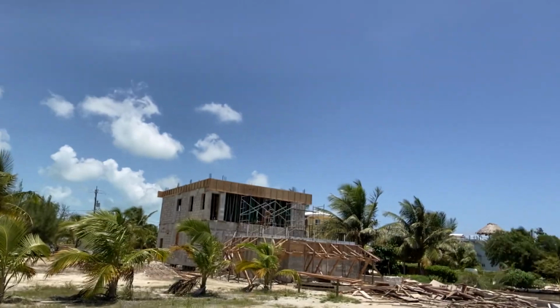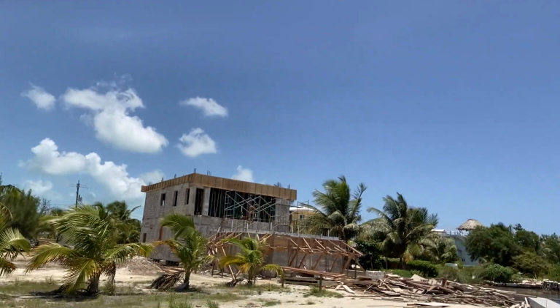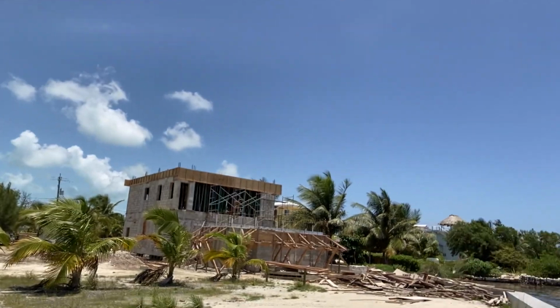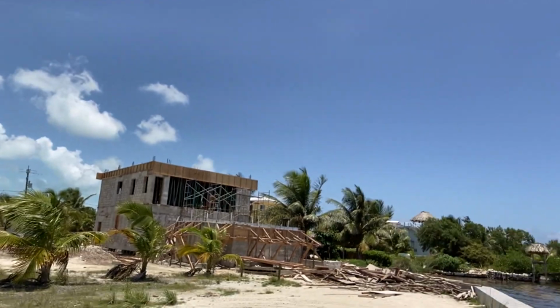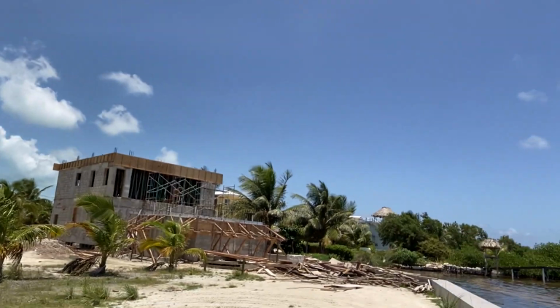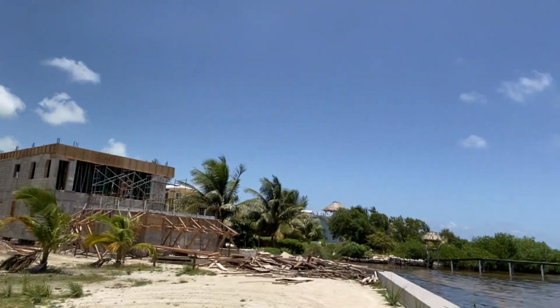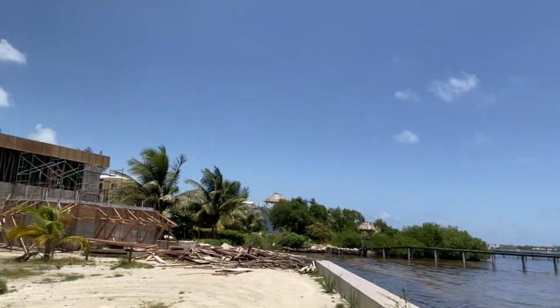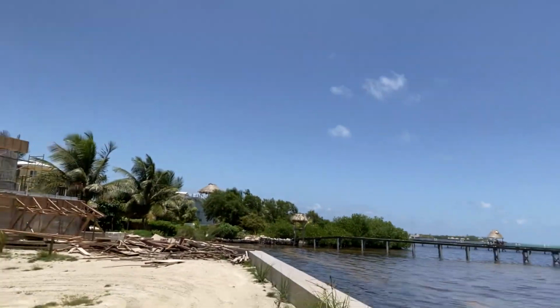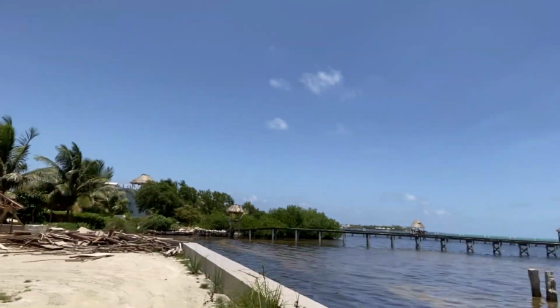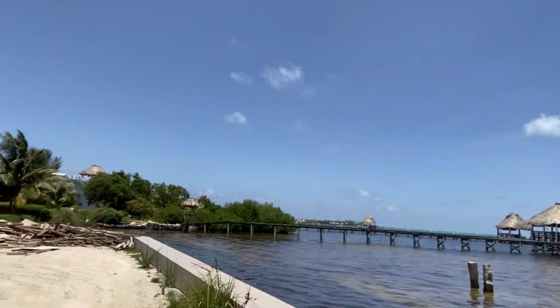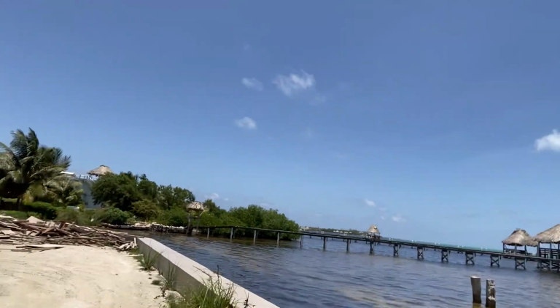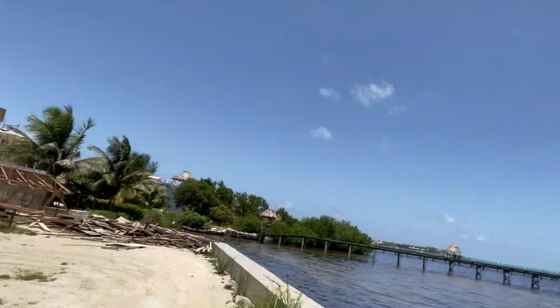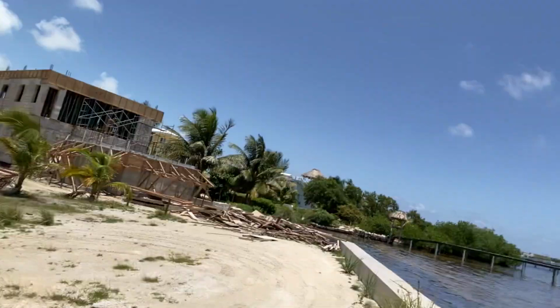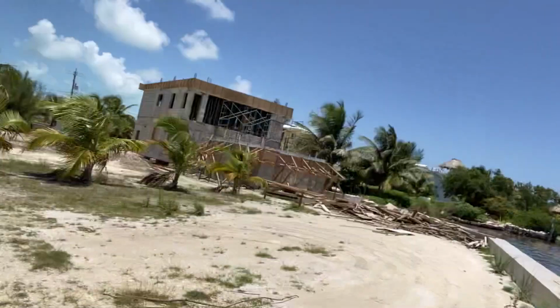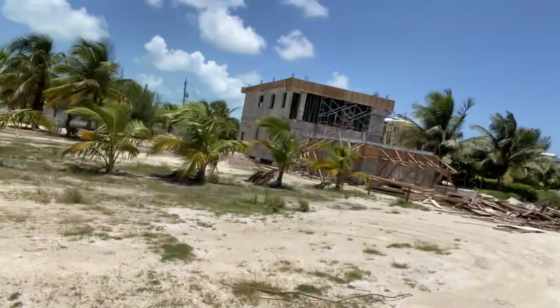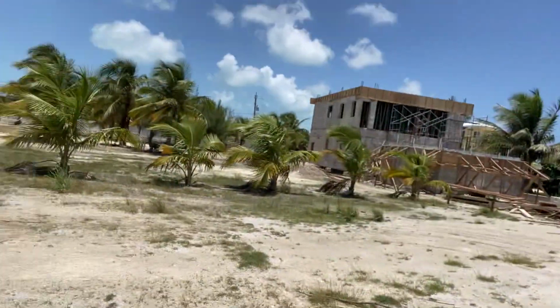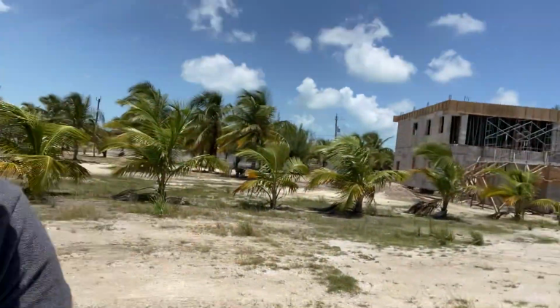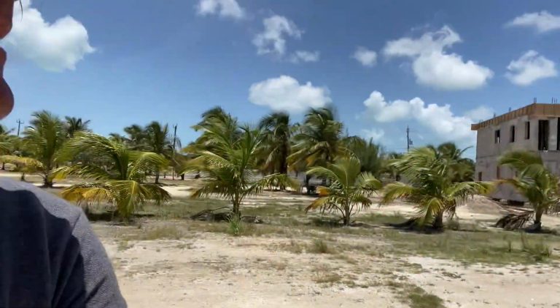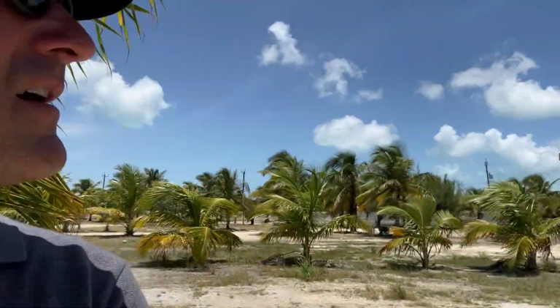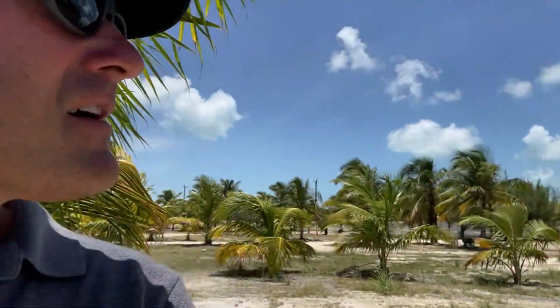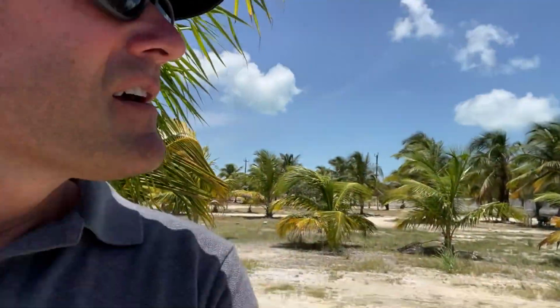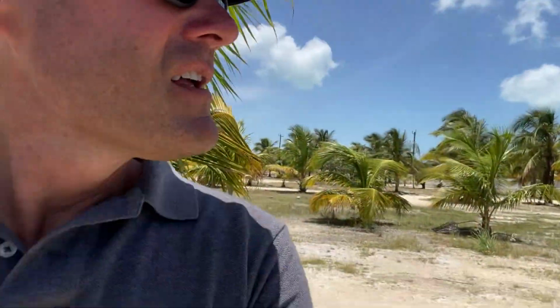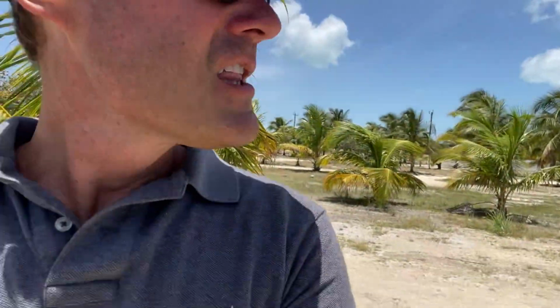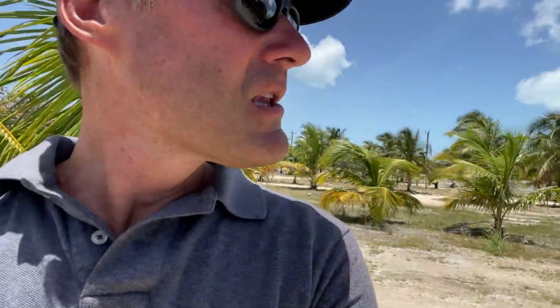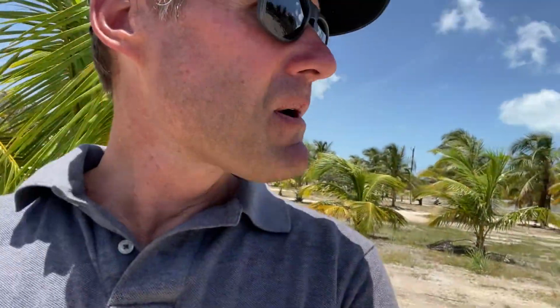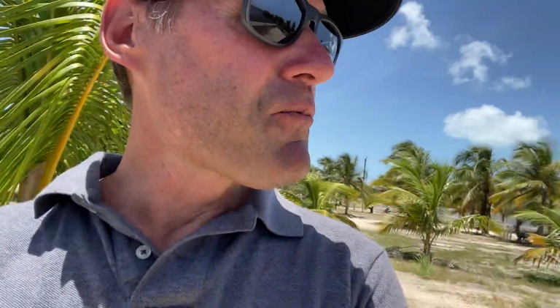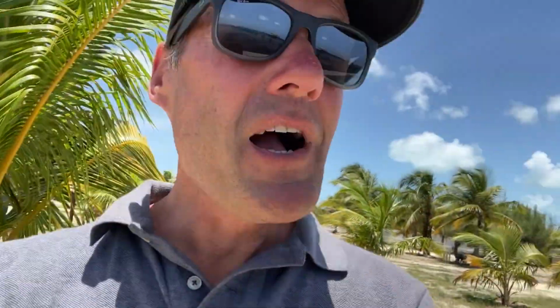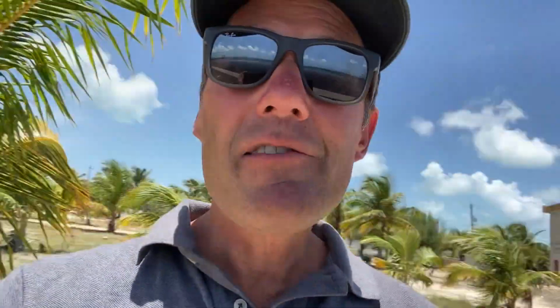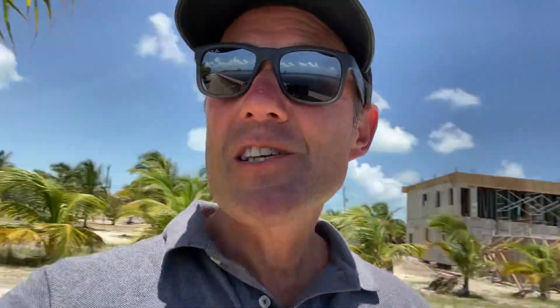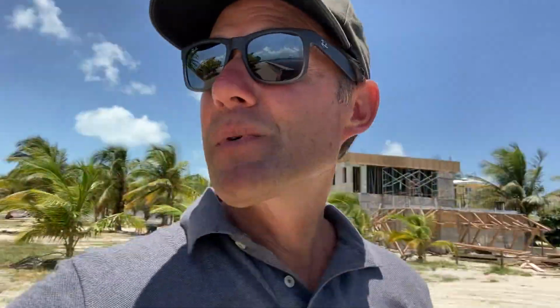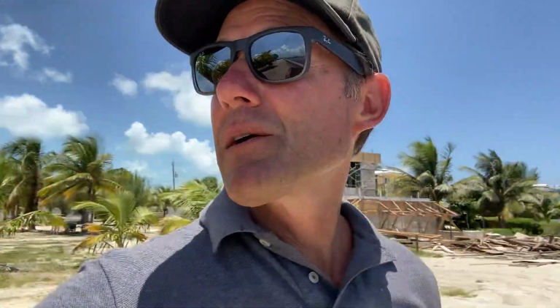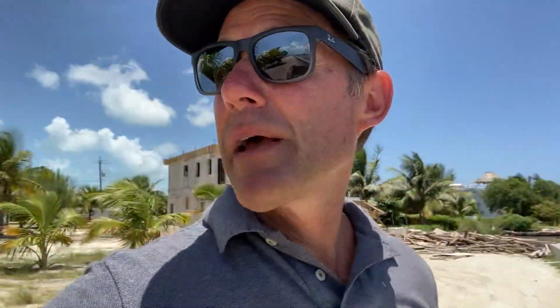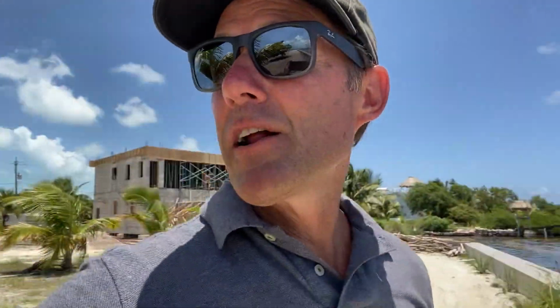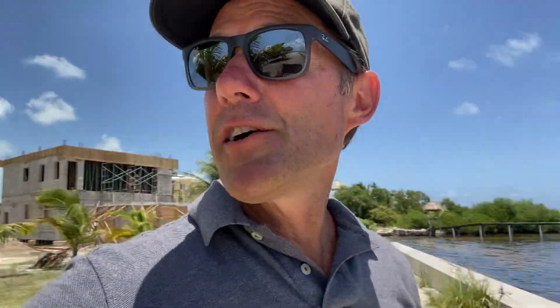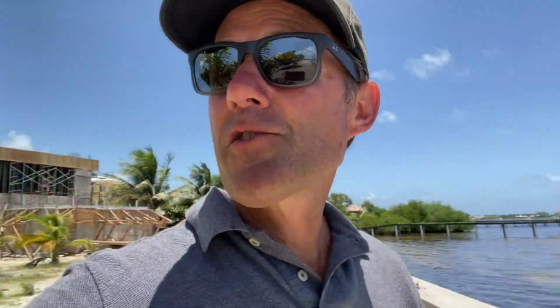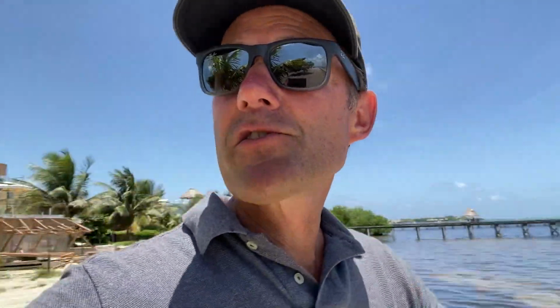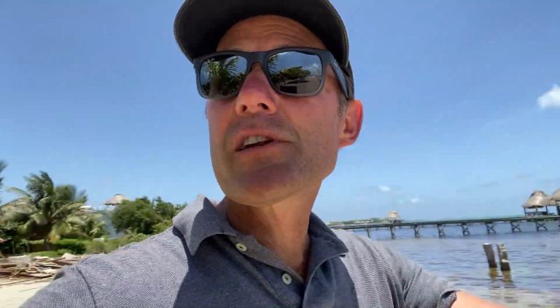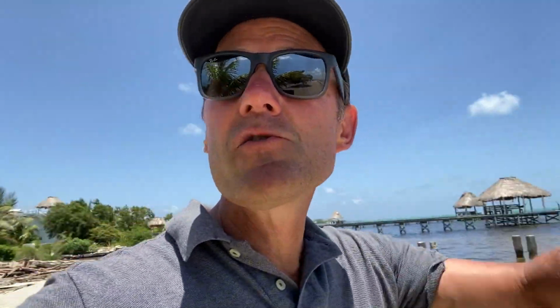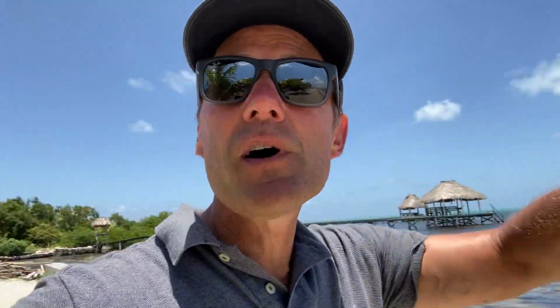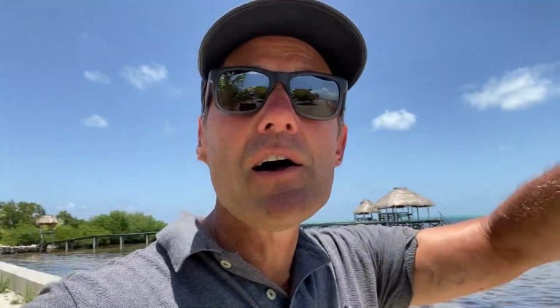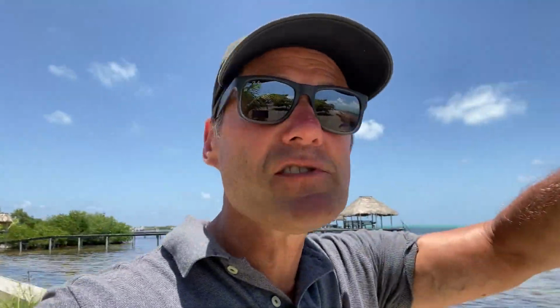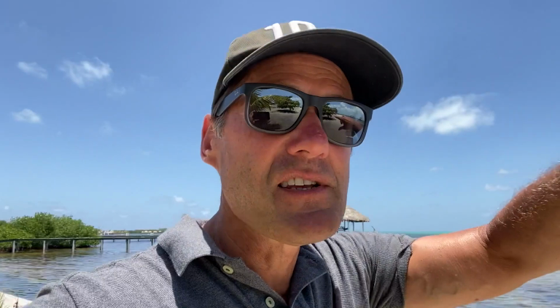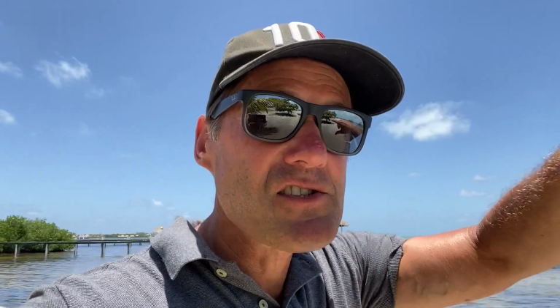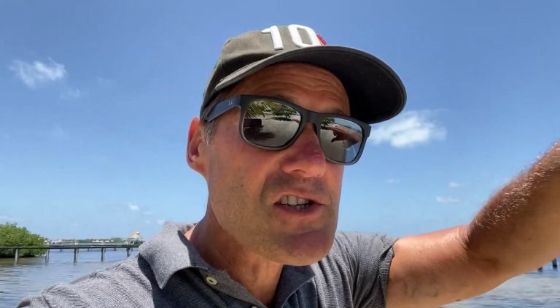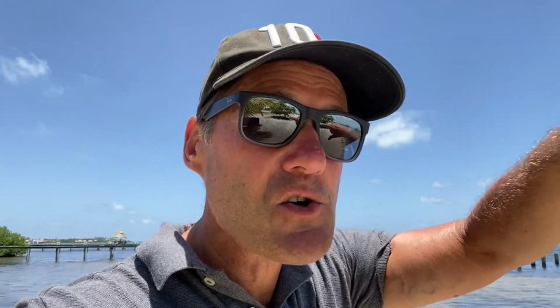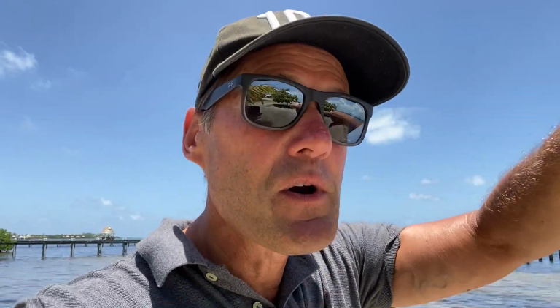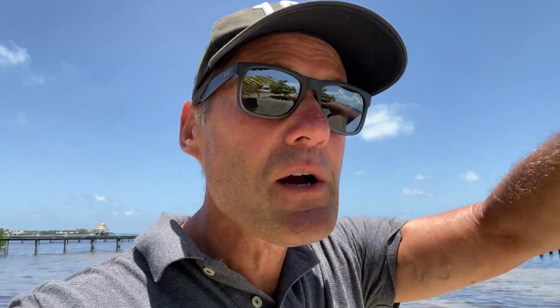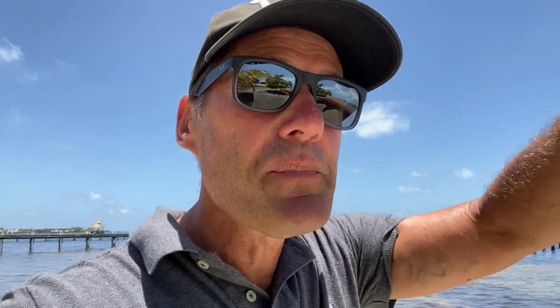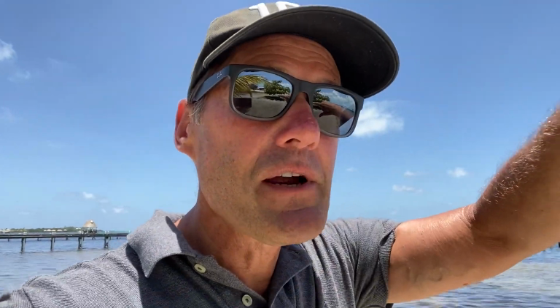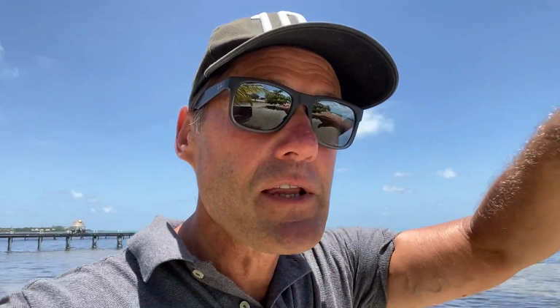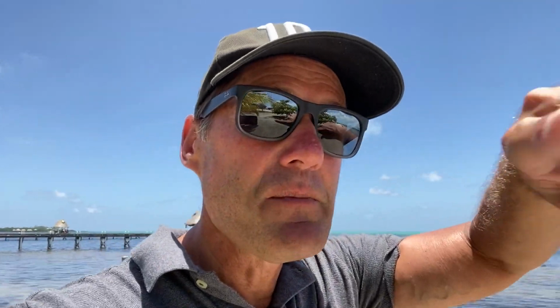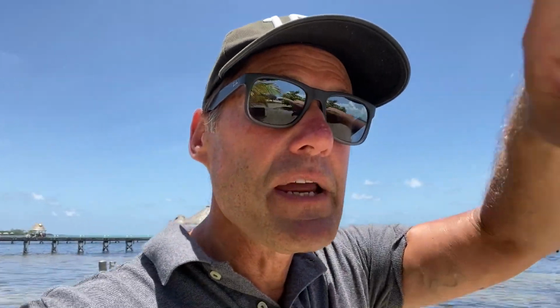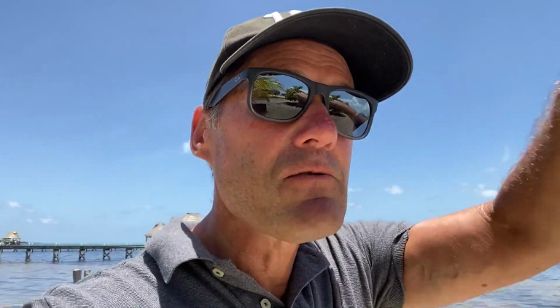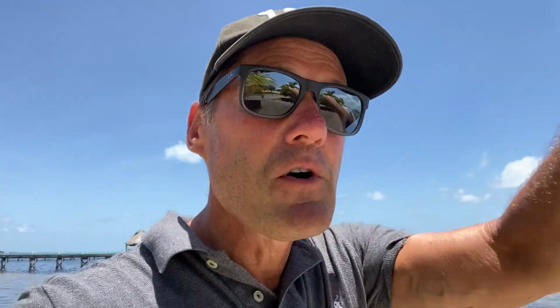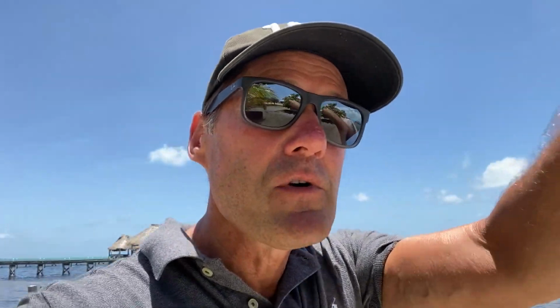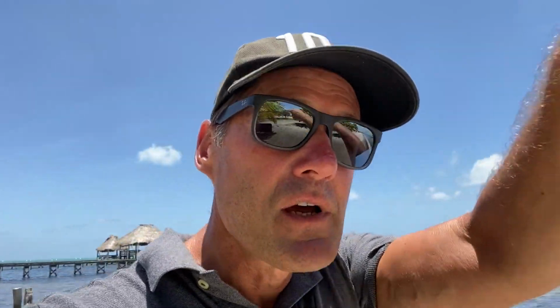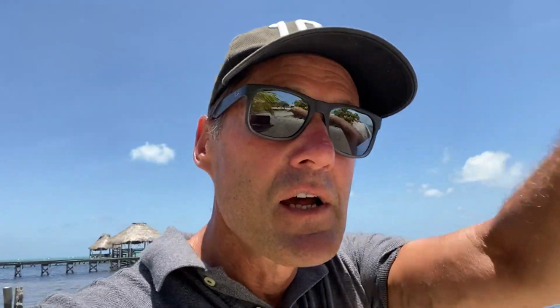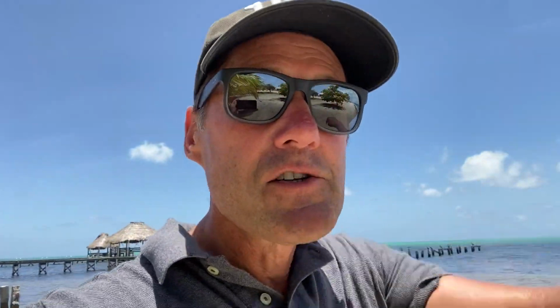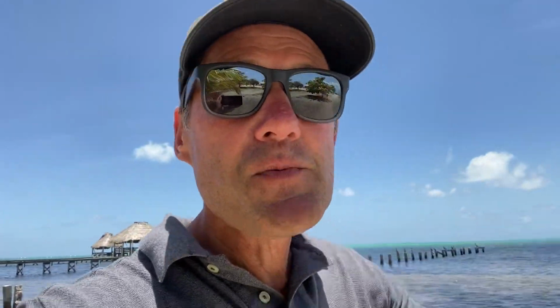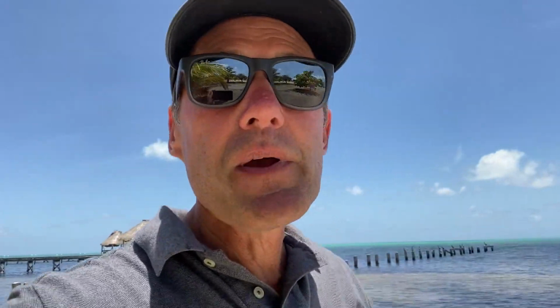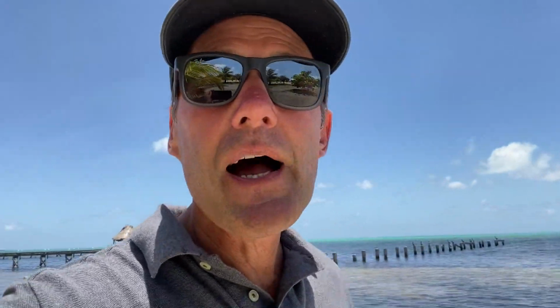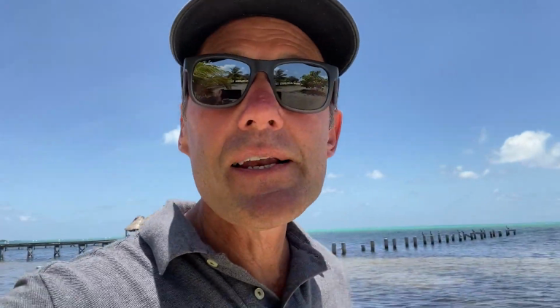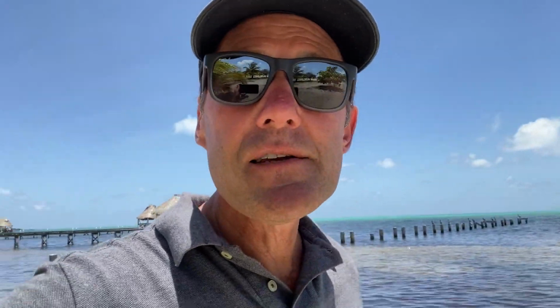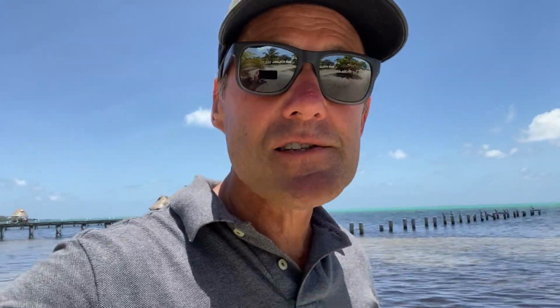Since January, a little bit of progress has been made. There's also a new house that's just going up here on the main road just behind us.